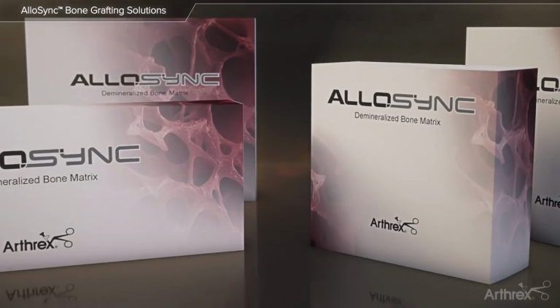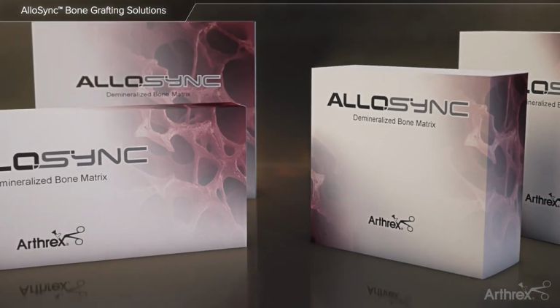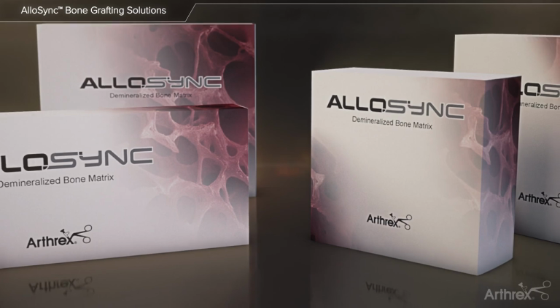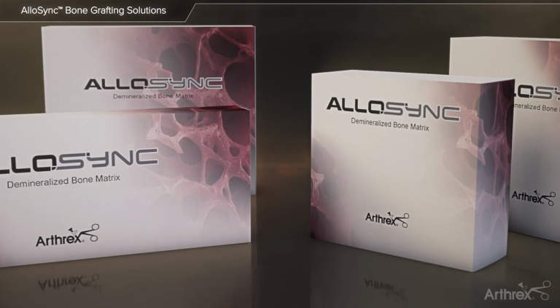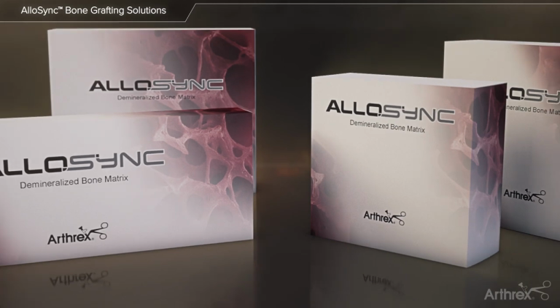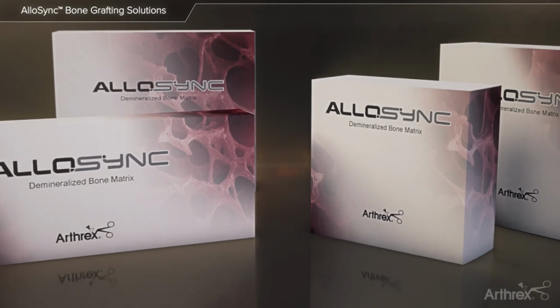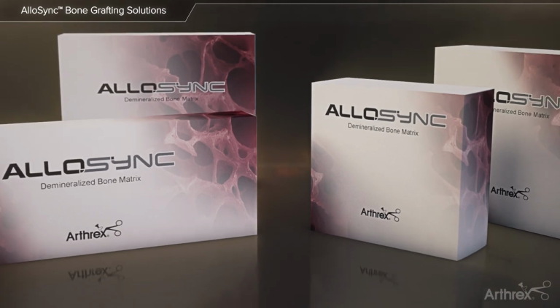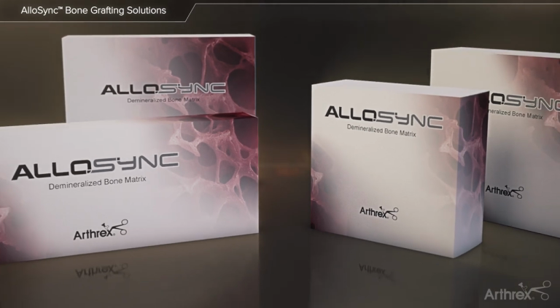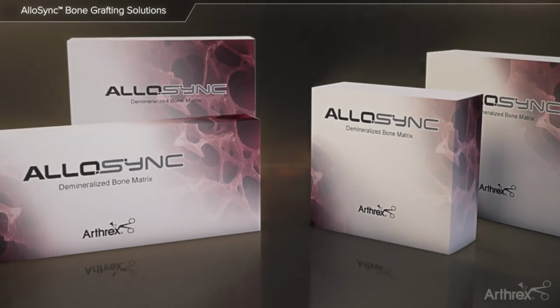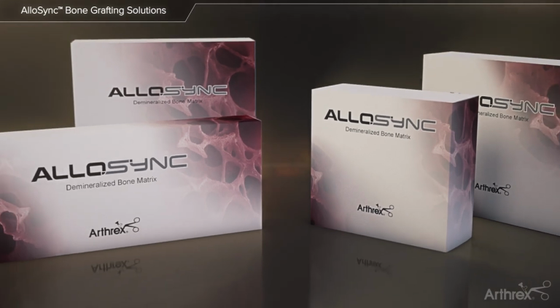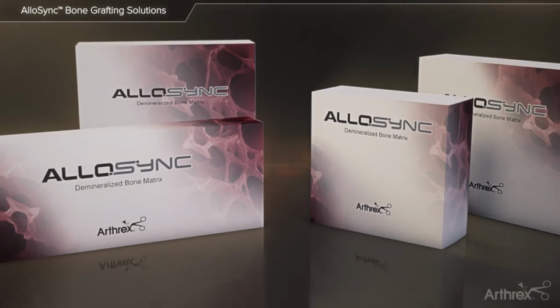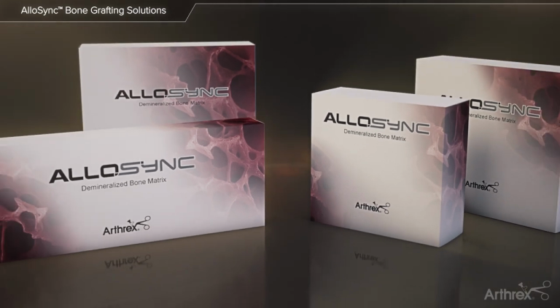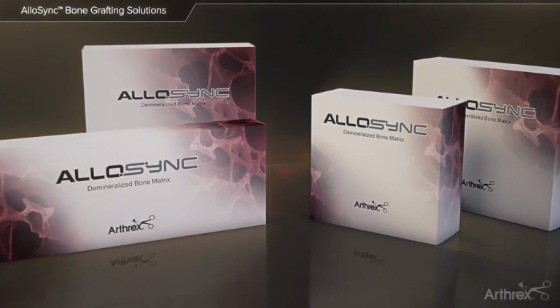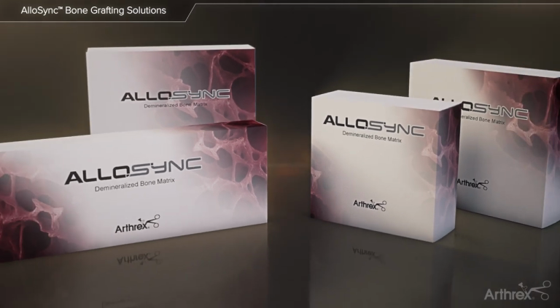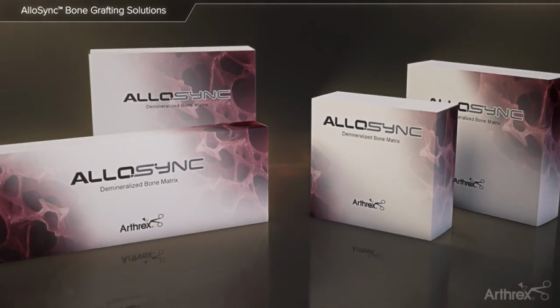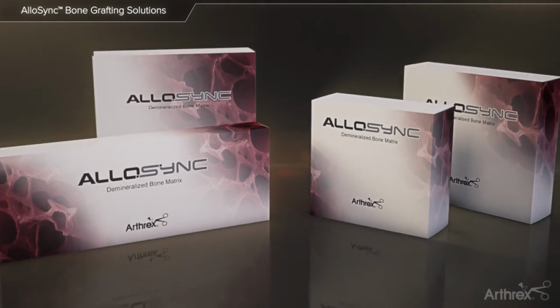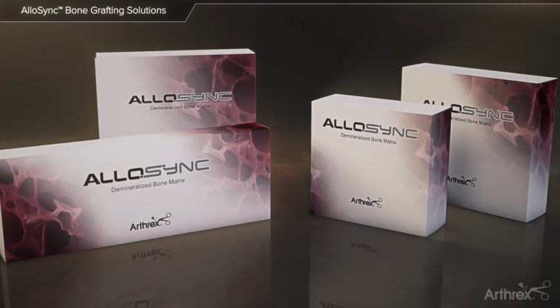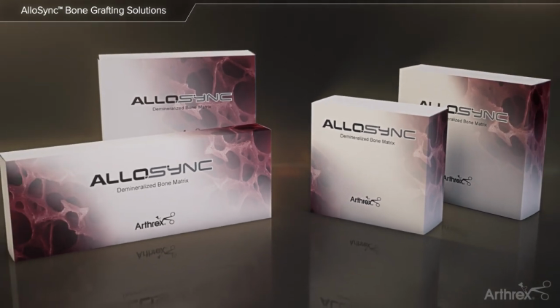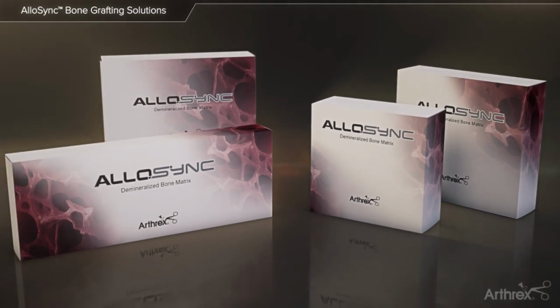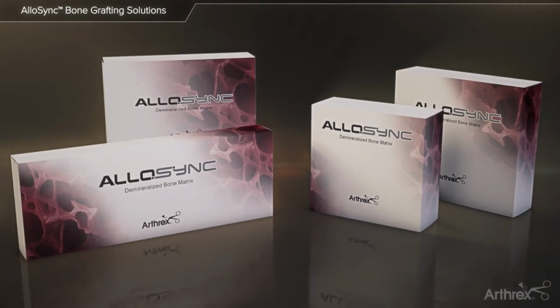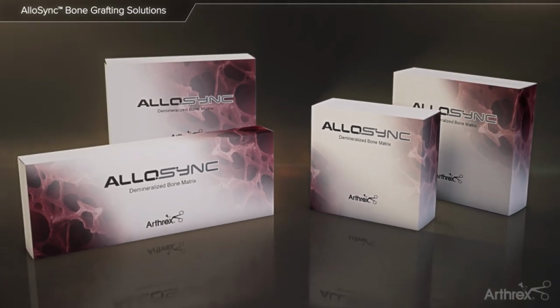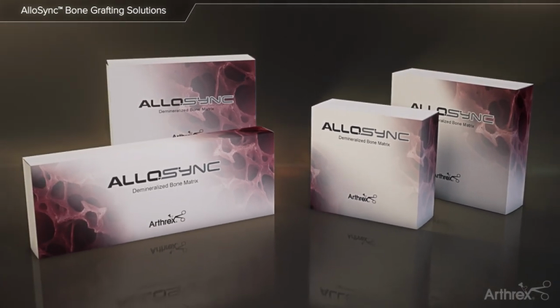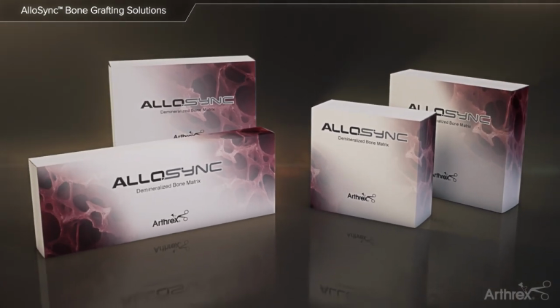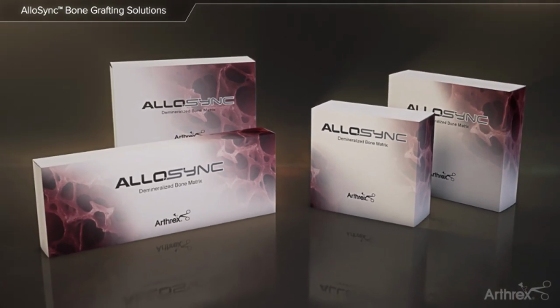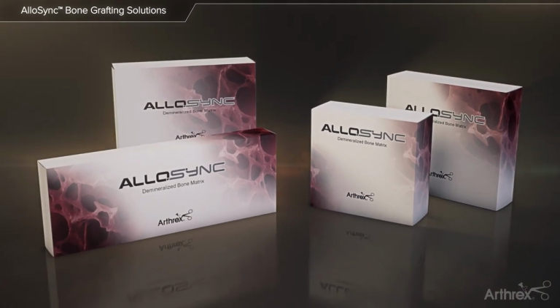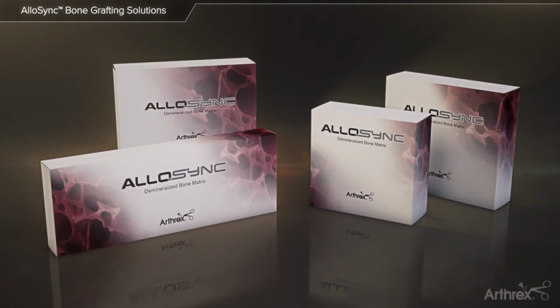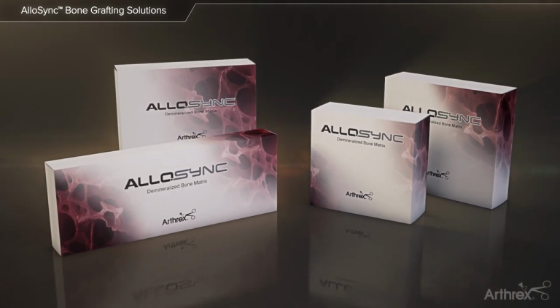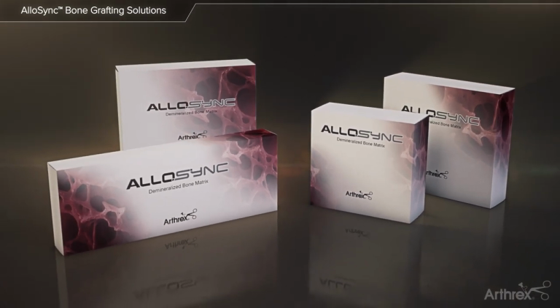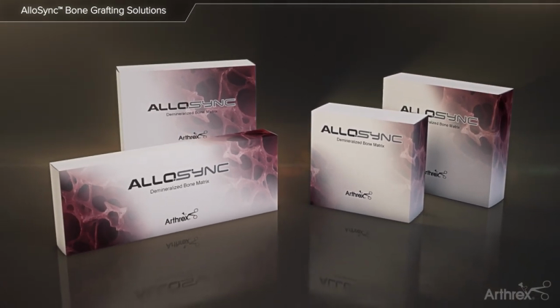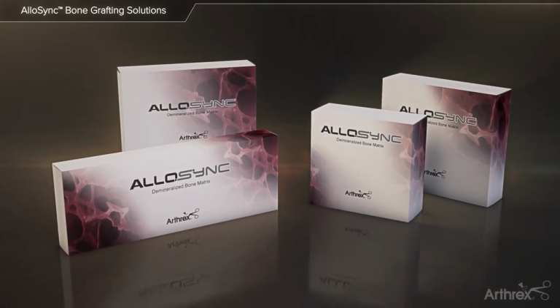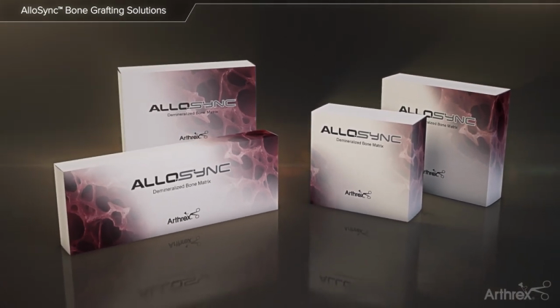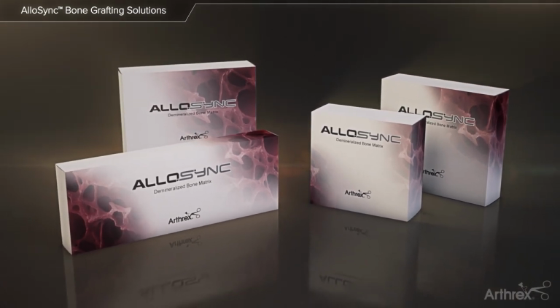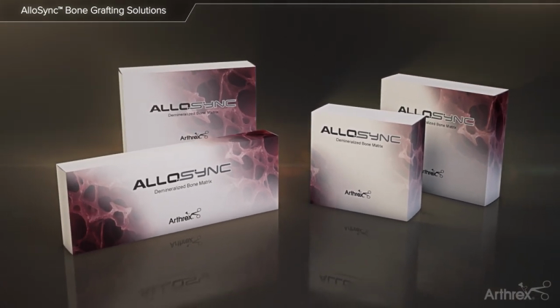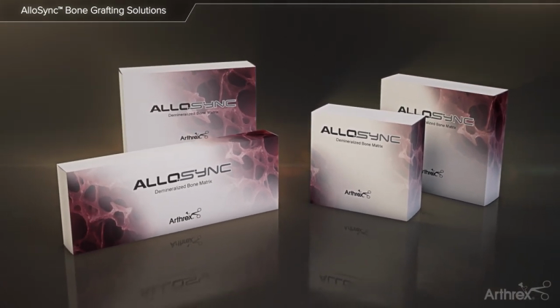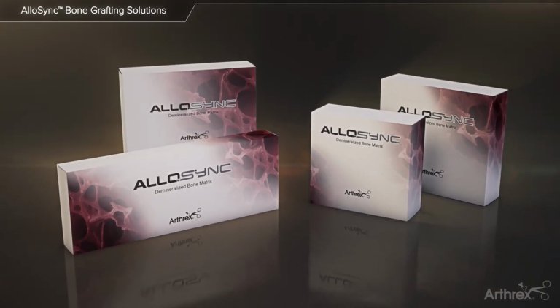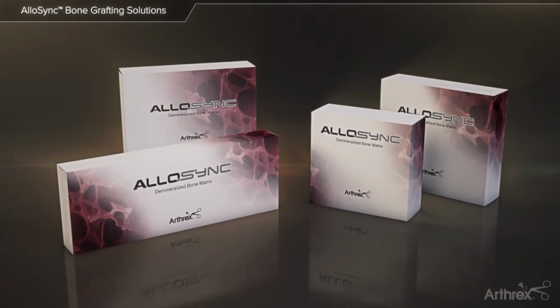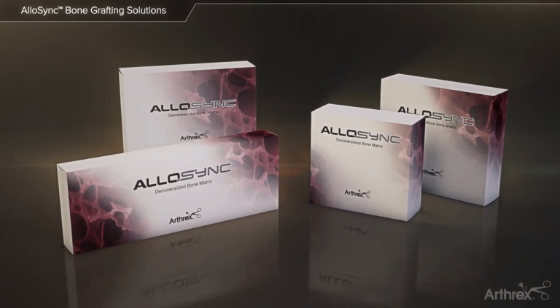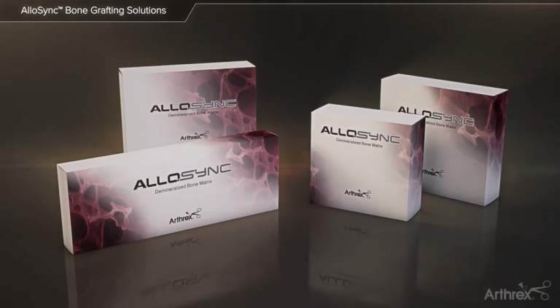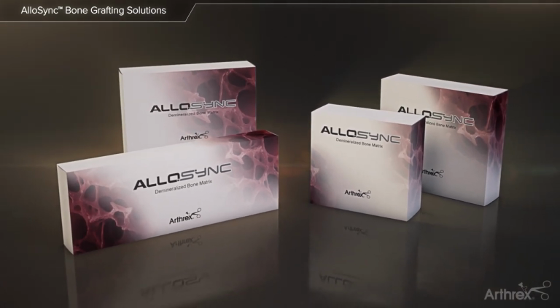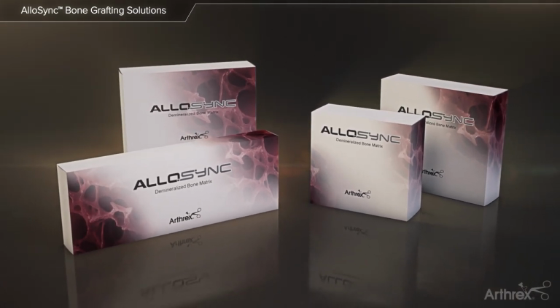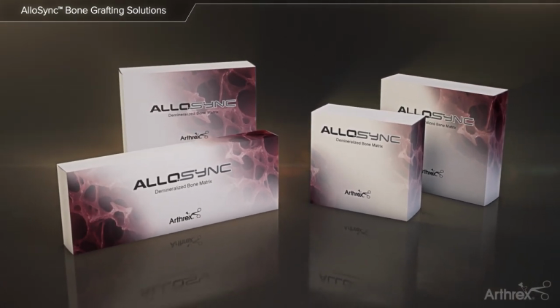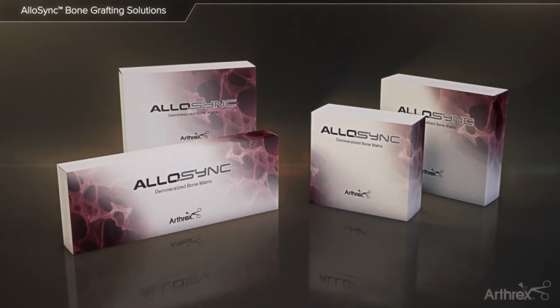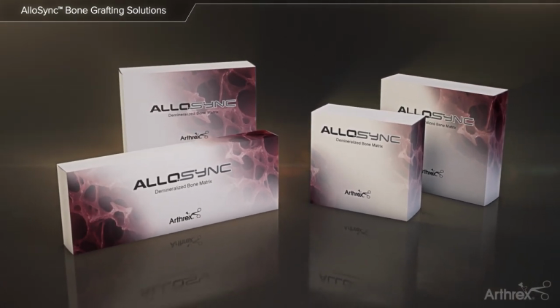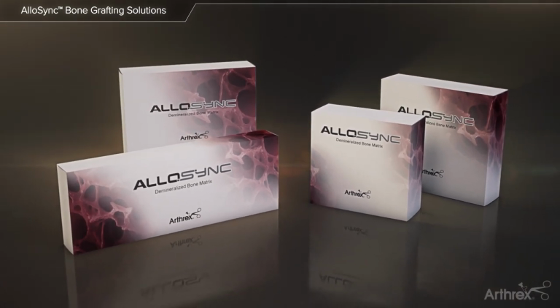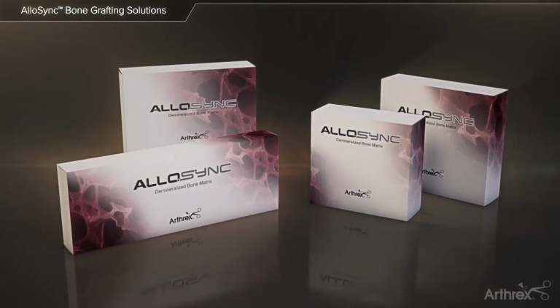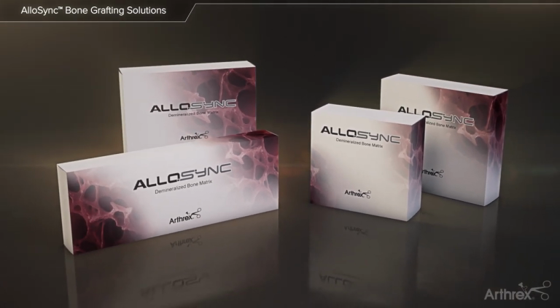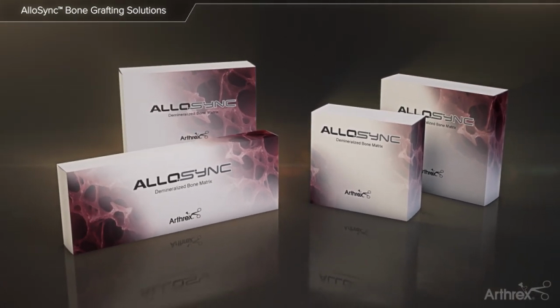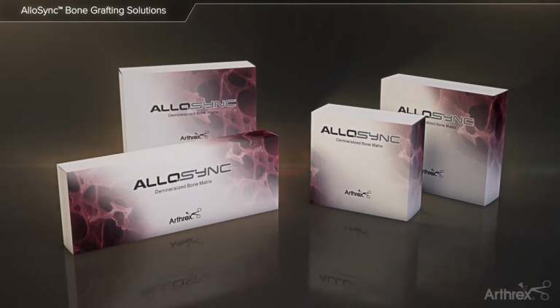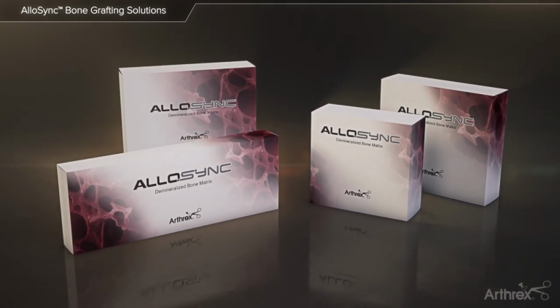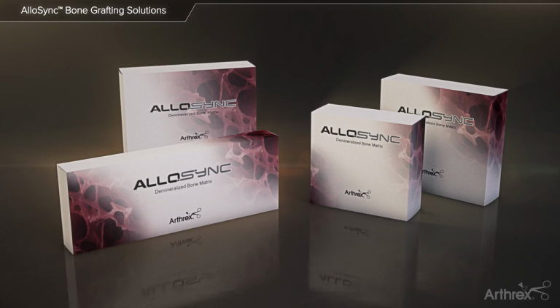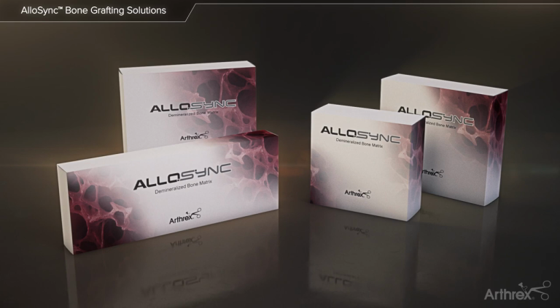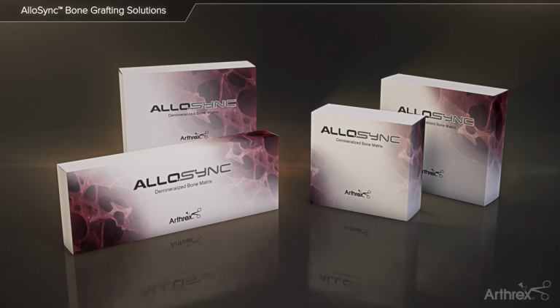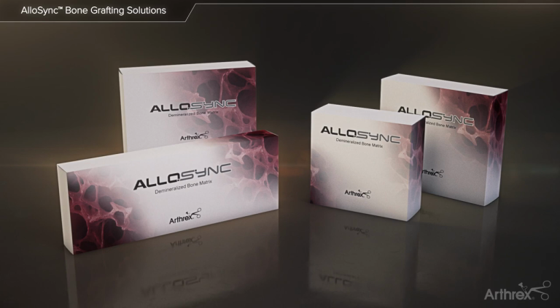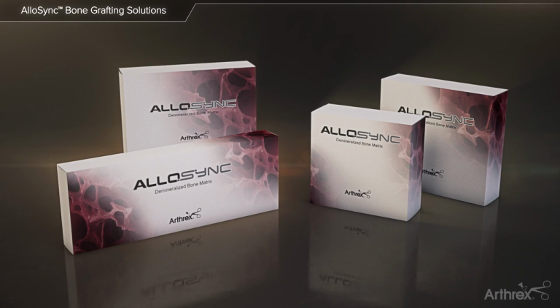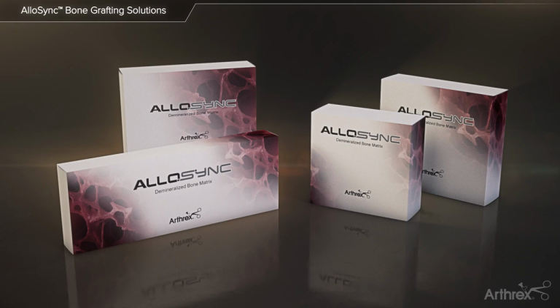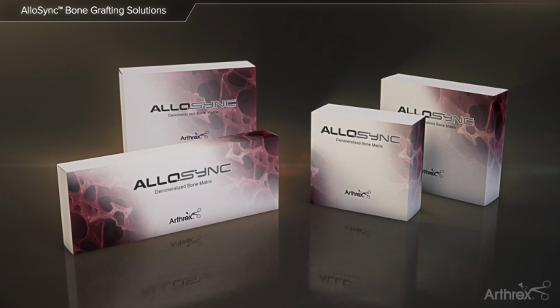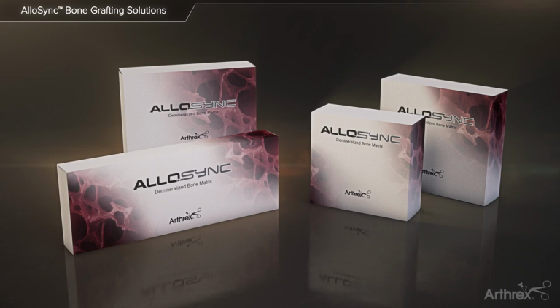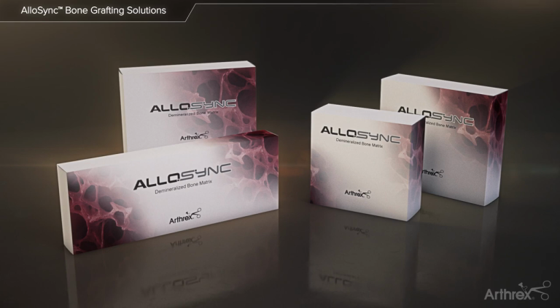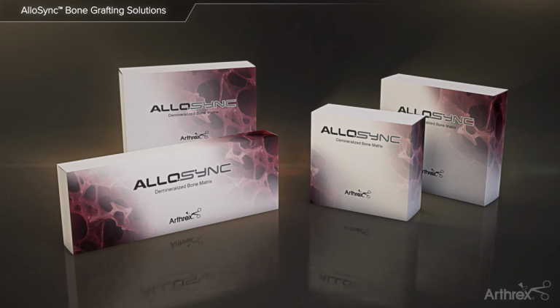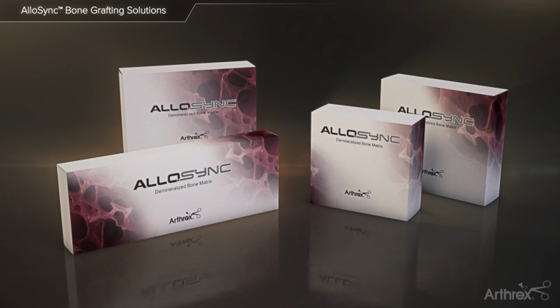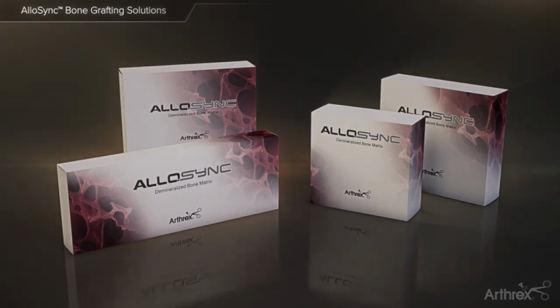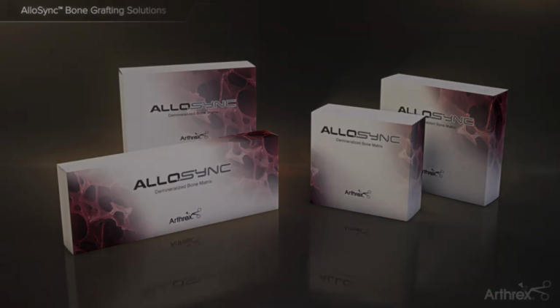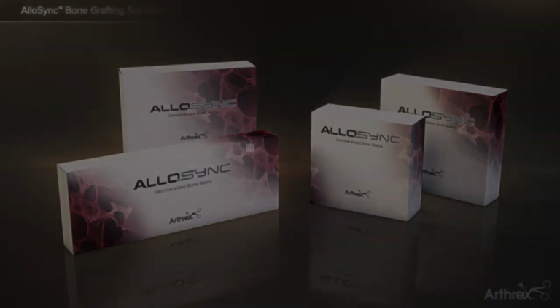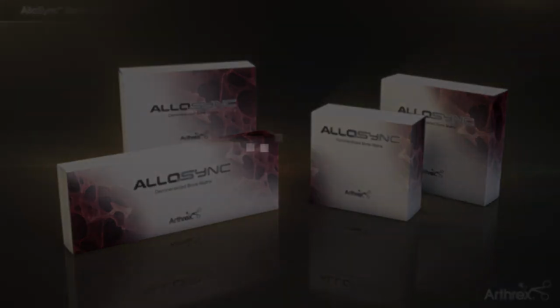Allosync bone grafts are processed sterile to device grade standards and stored at ambient temperature.